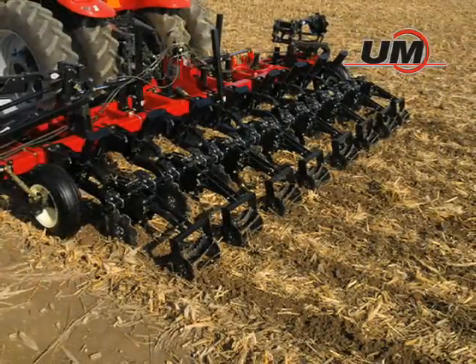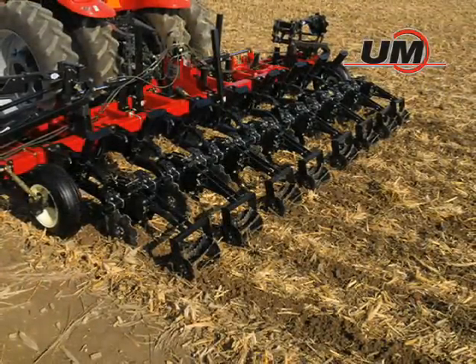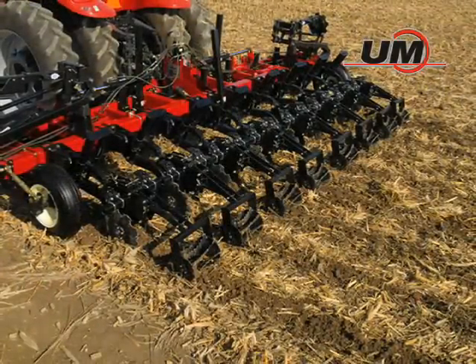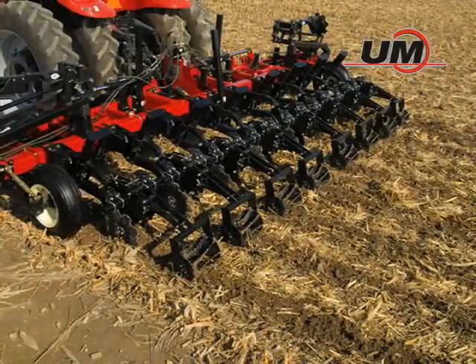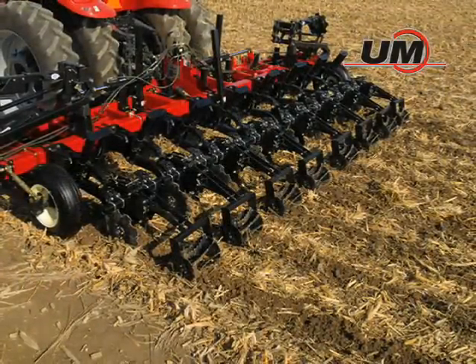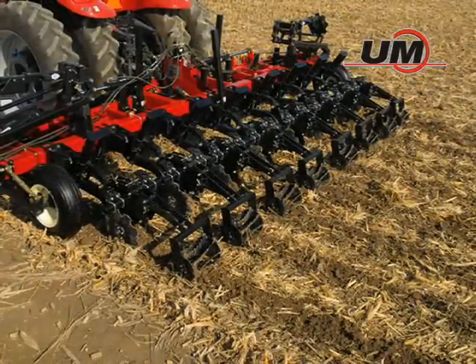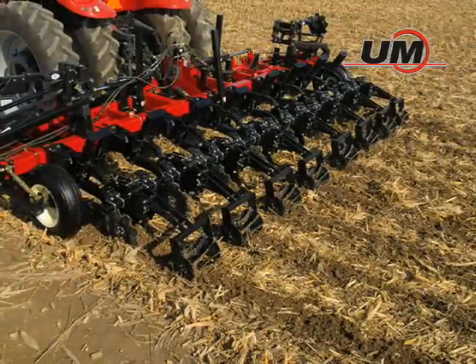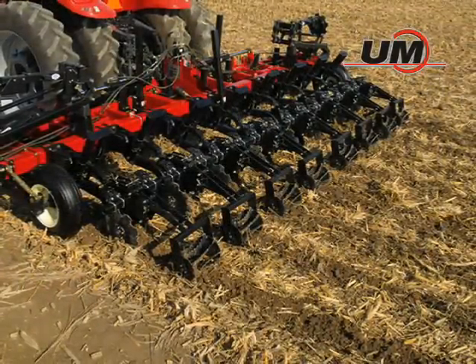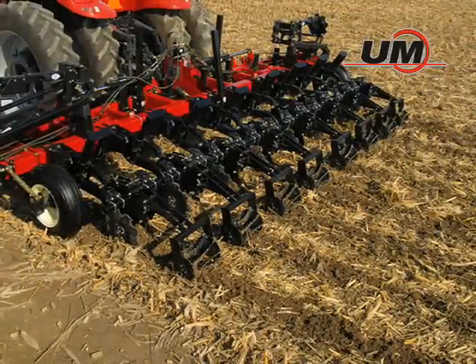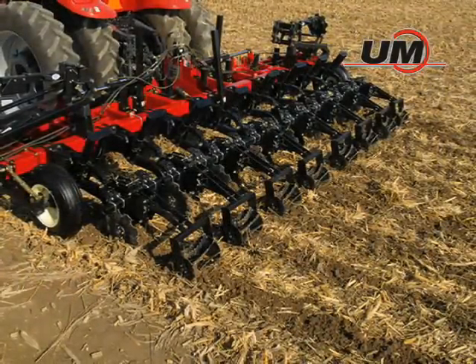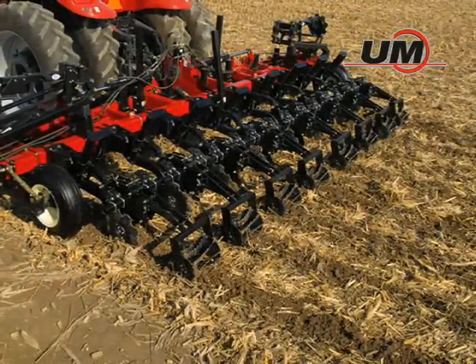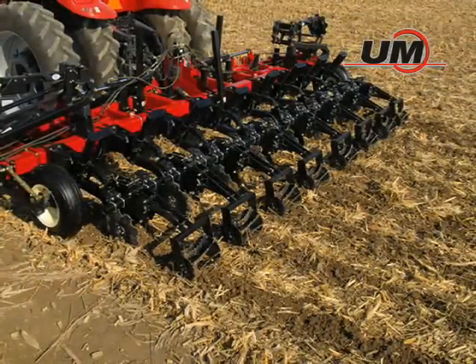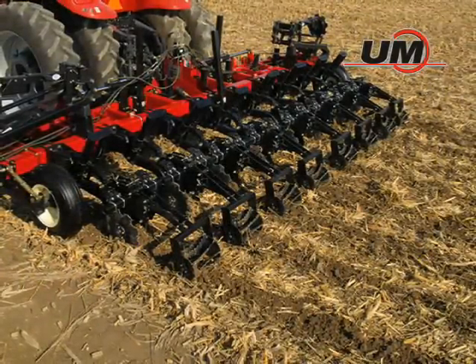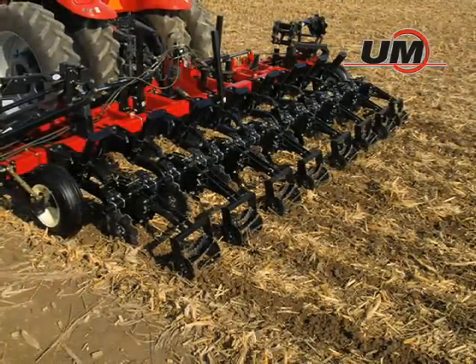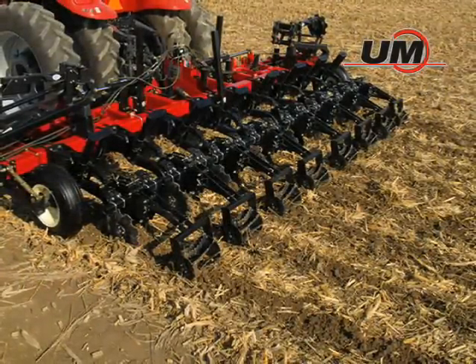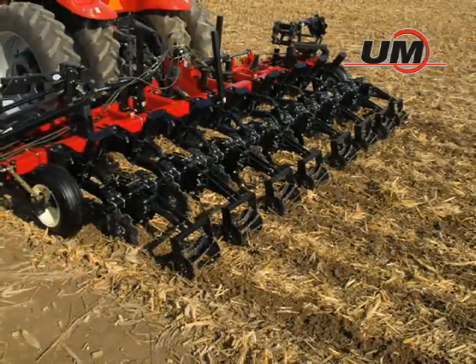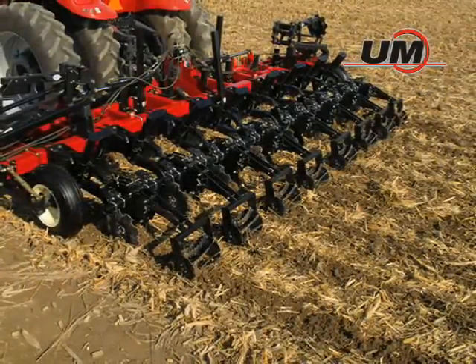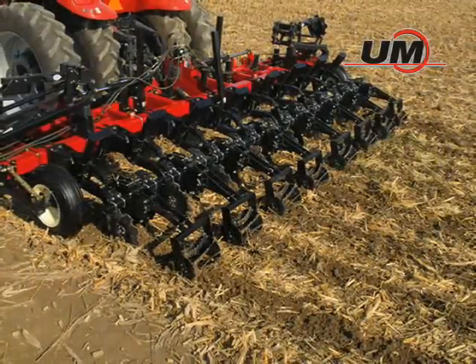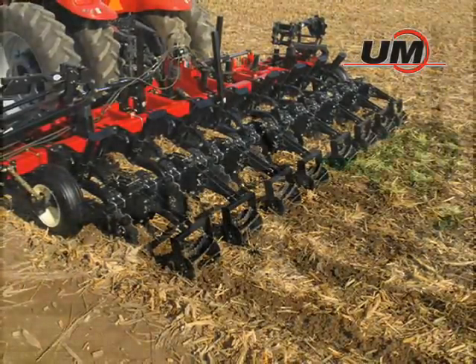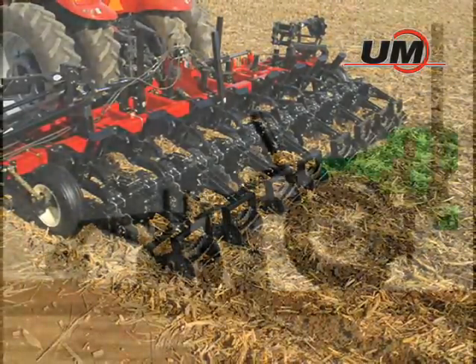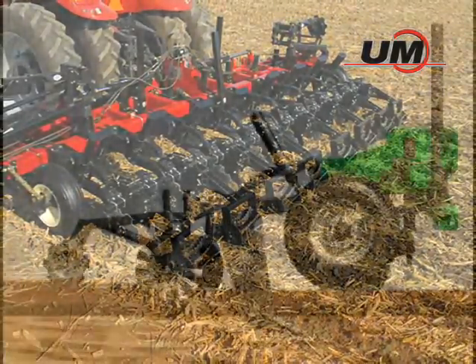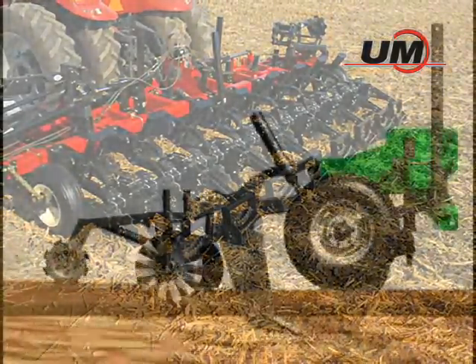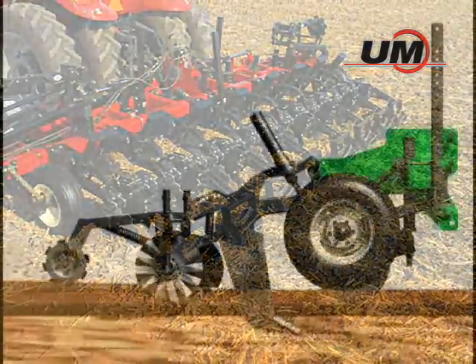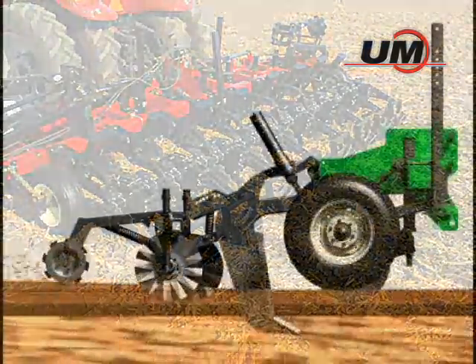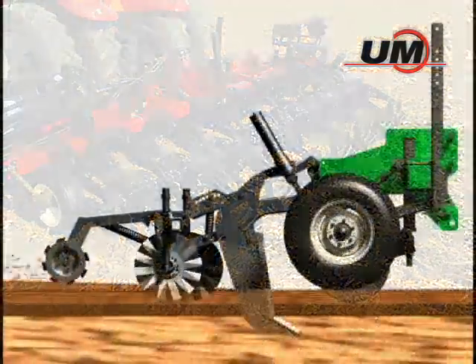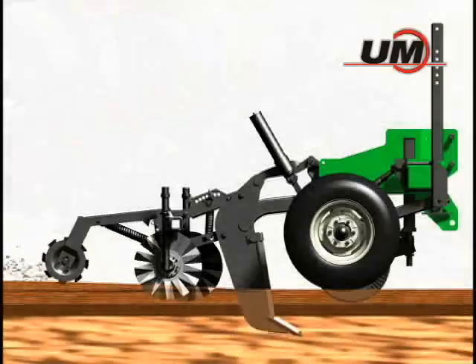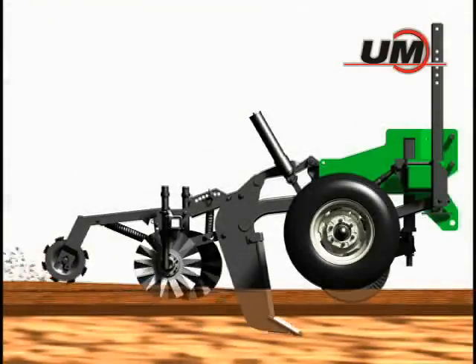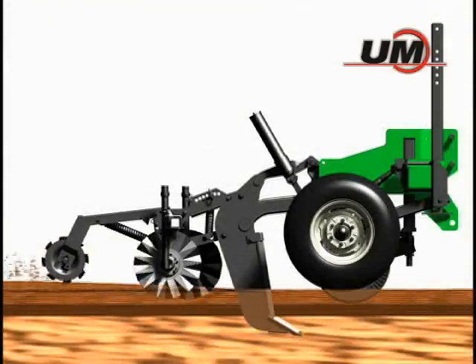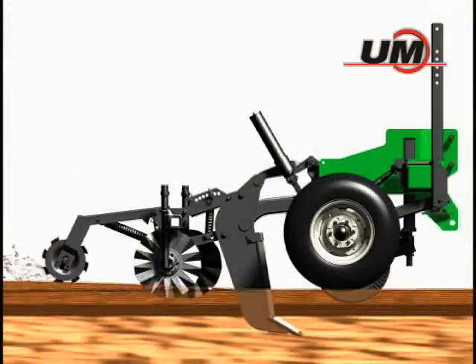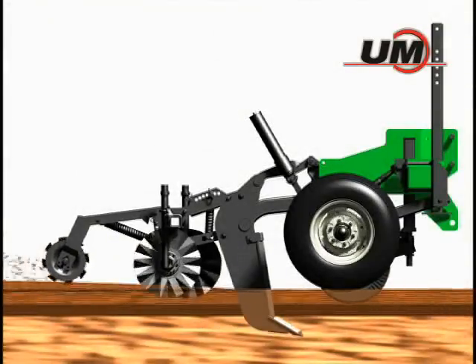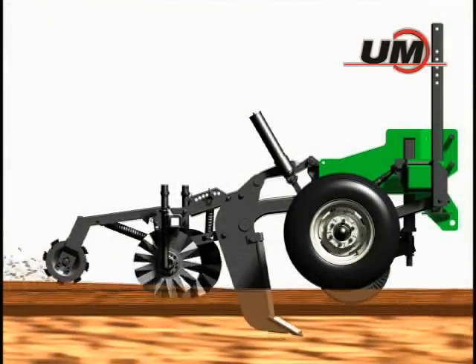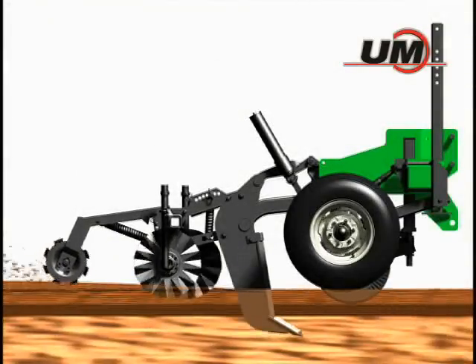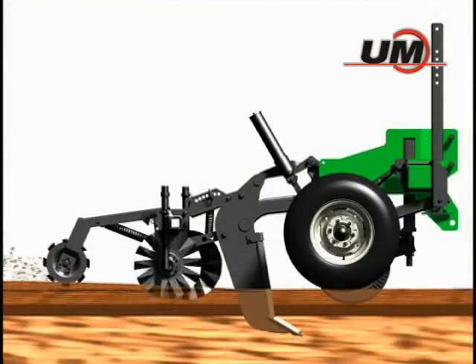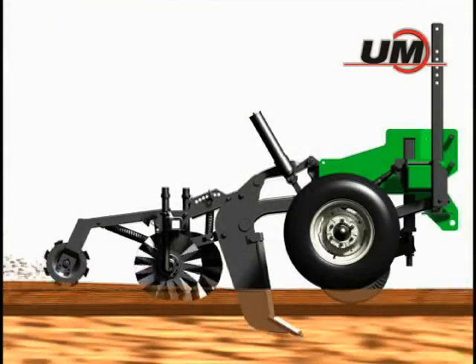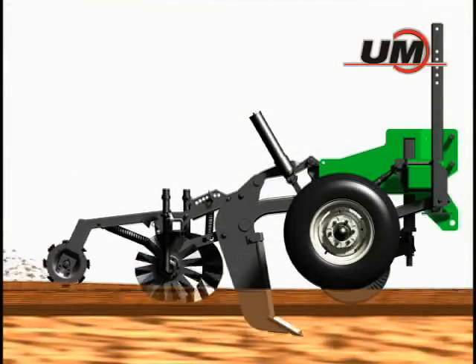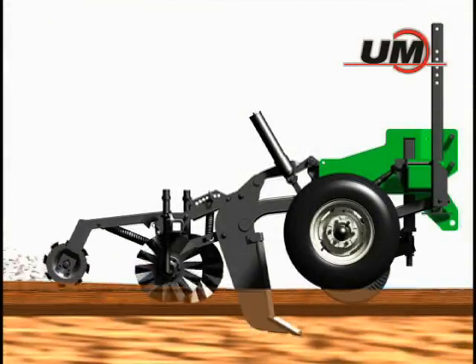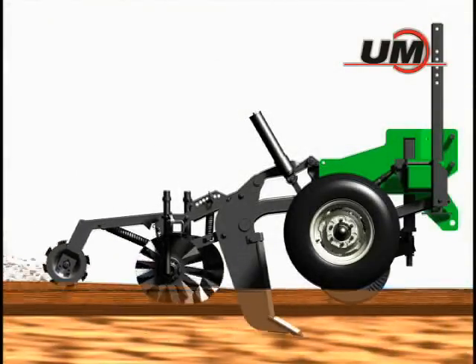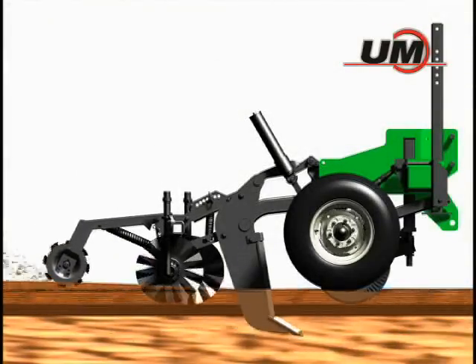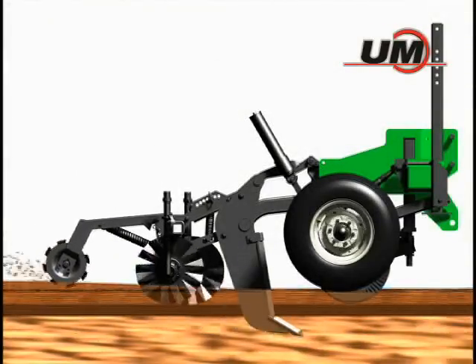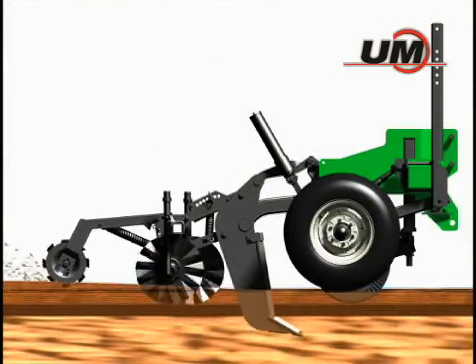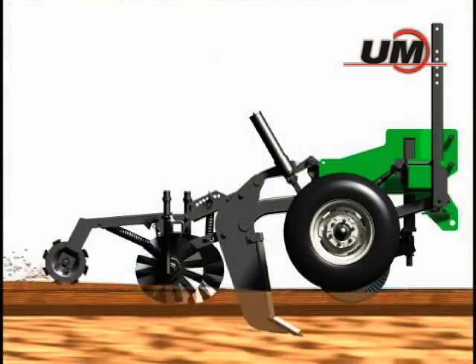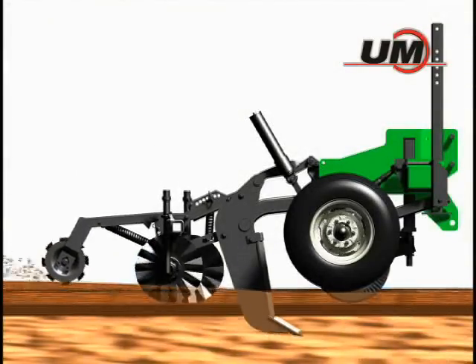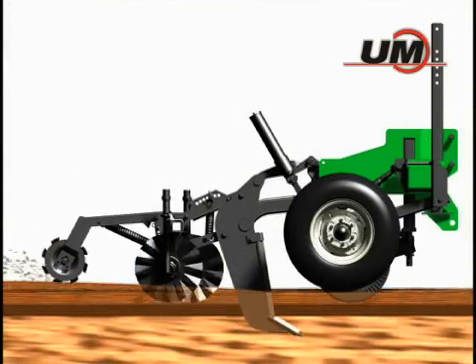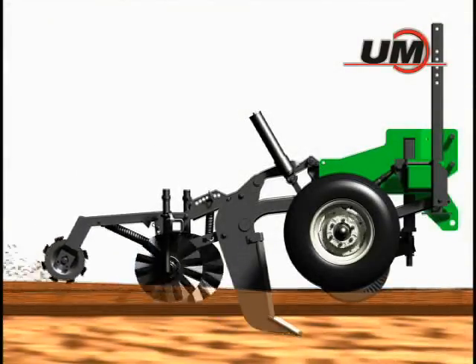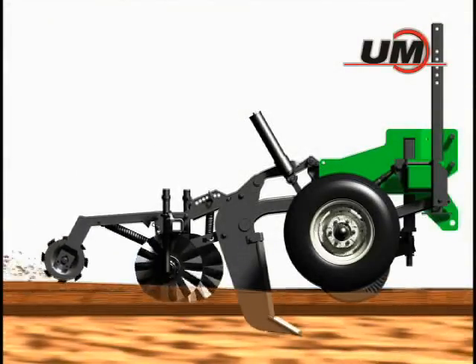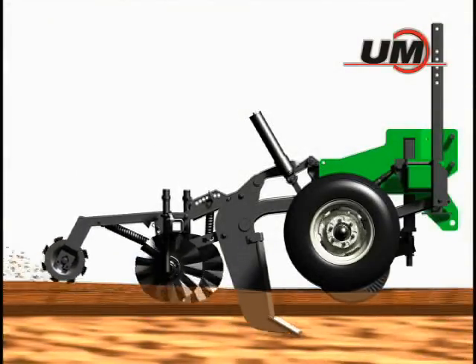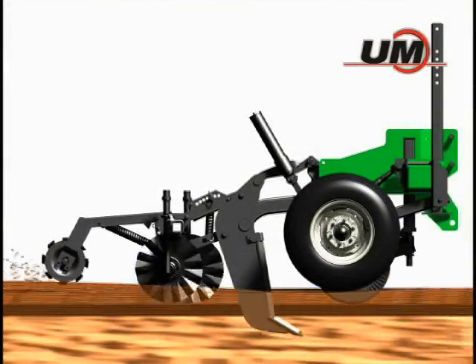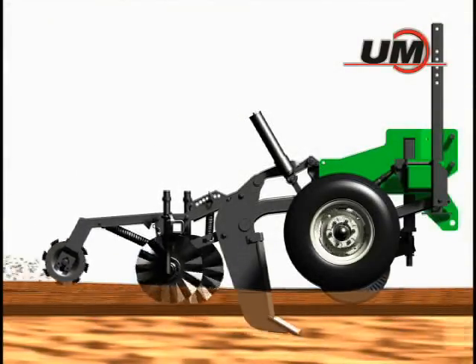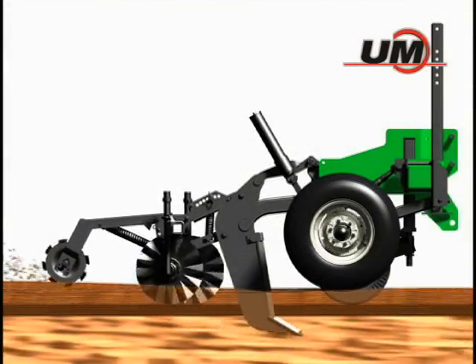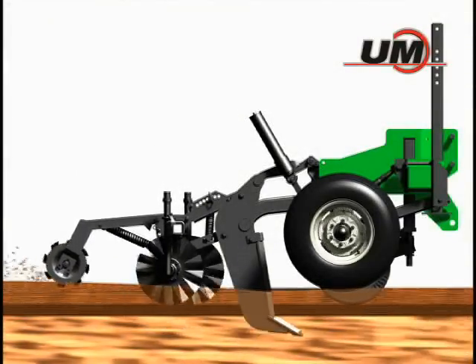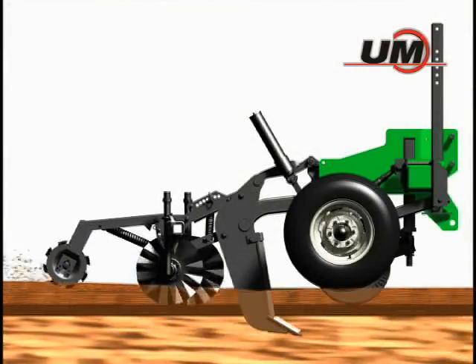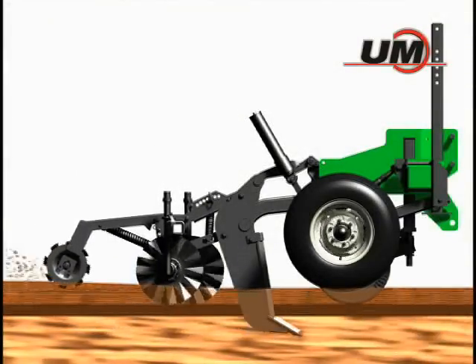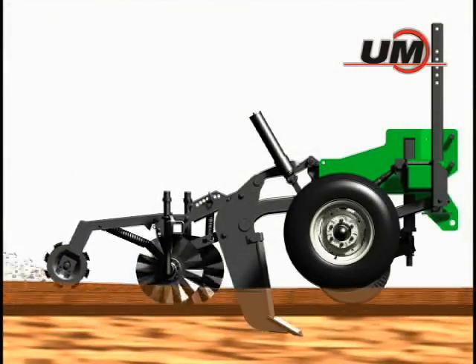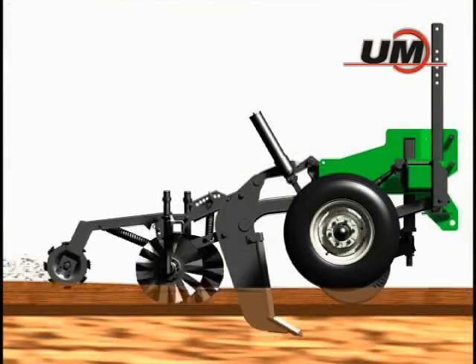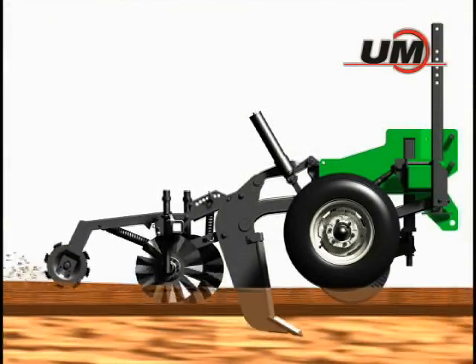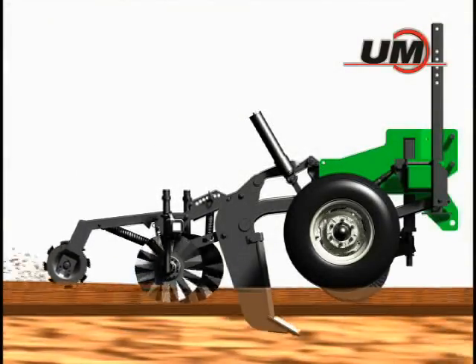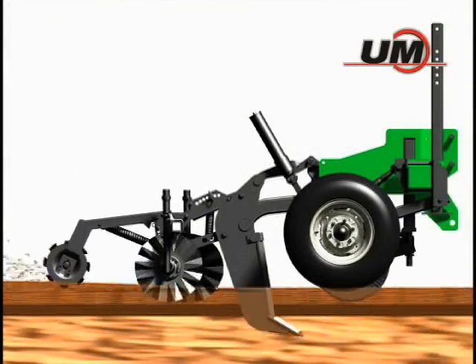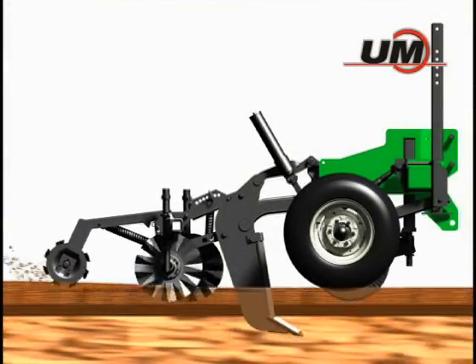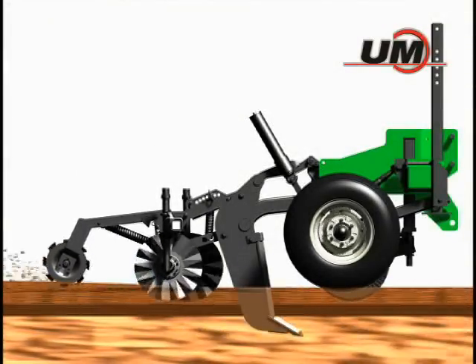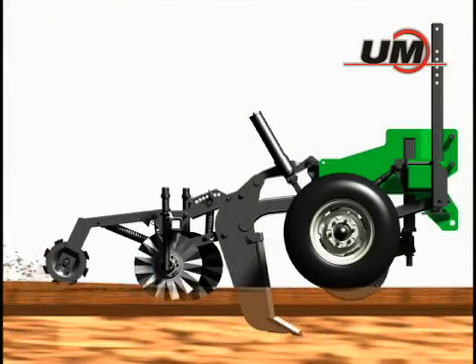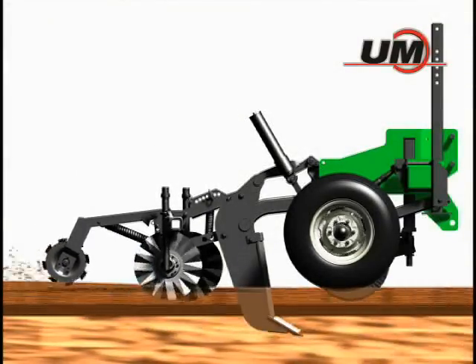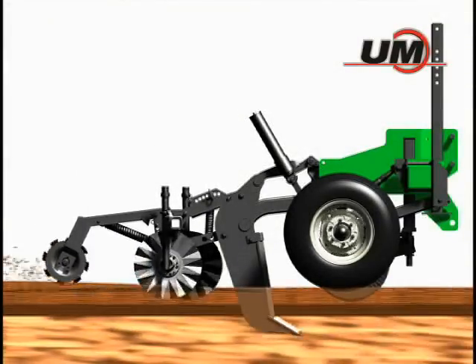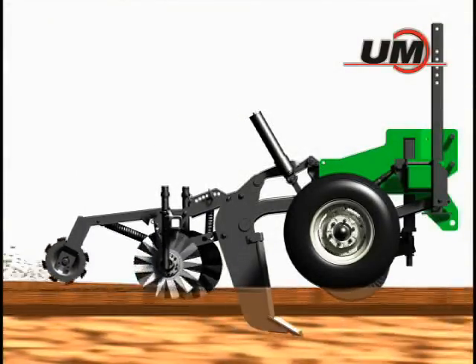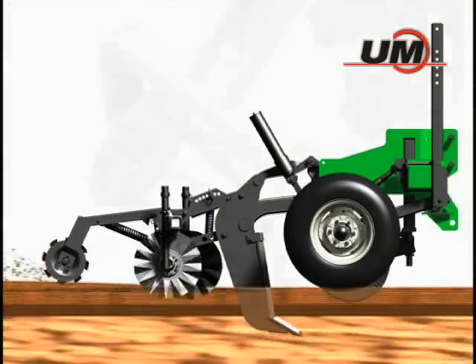Combine the yield-enhancing effects of the Zone Builder with the strip builder attachment to create strips of raised, mulched soil for faster soil warm-up and earlier planting.